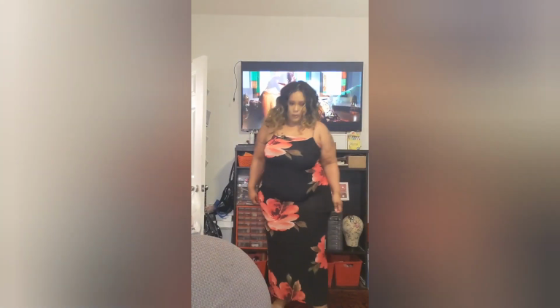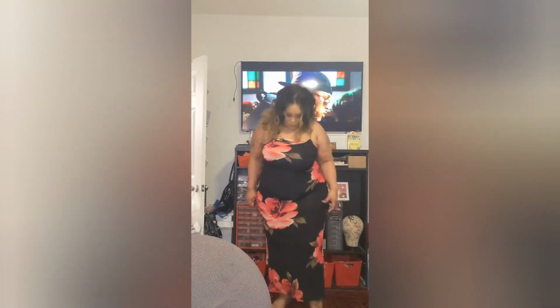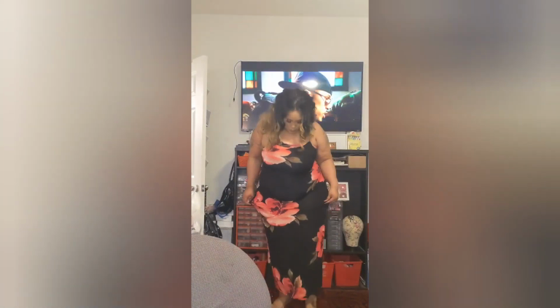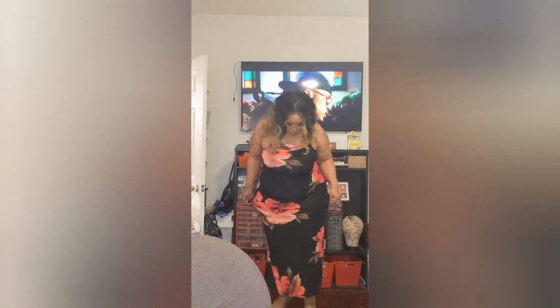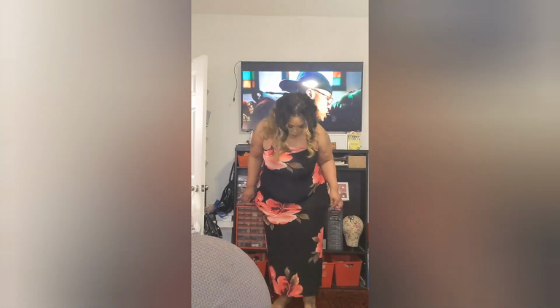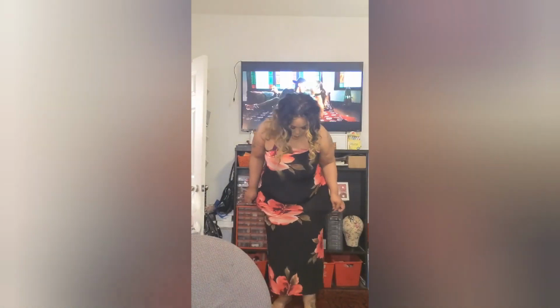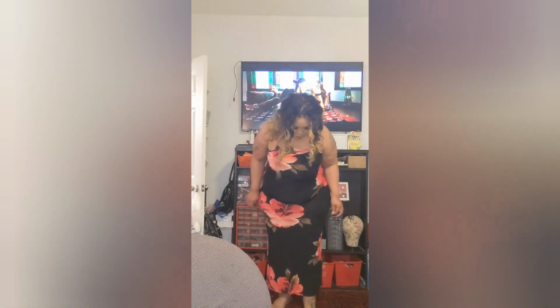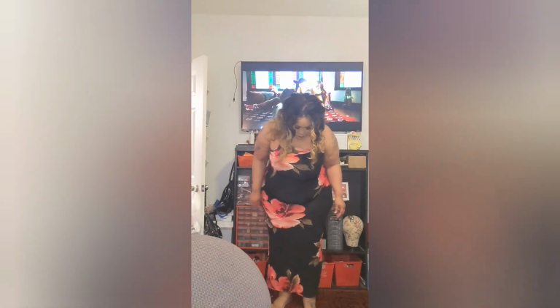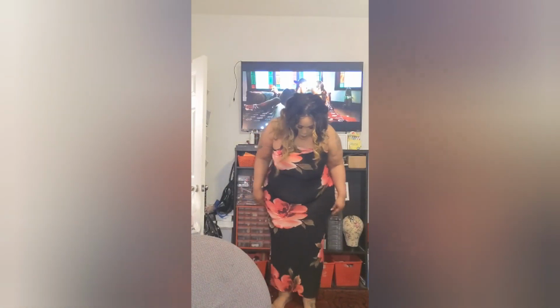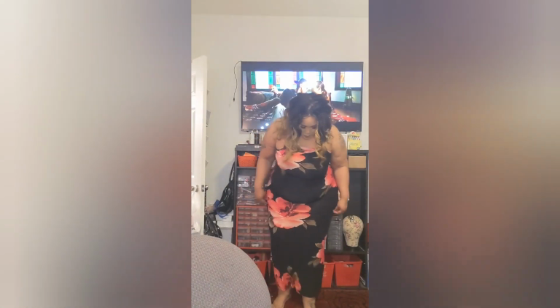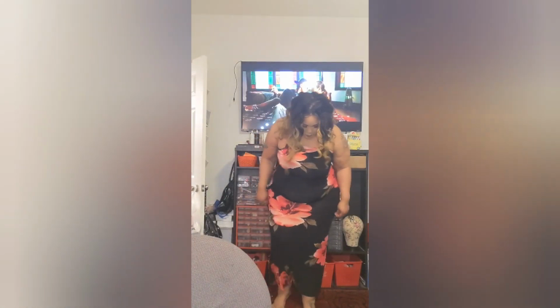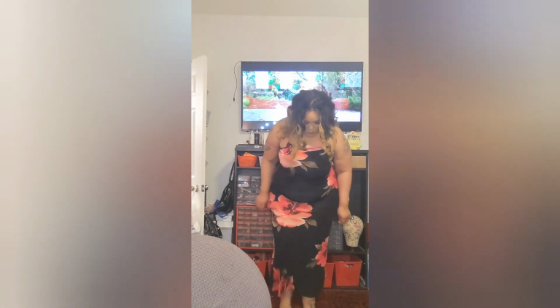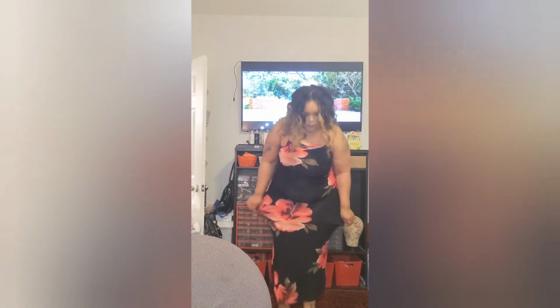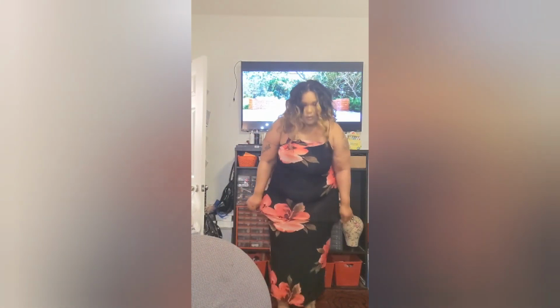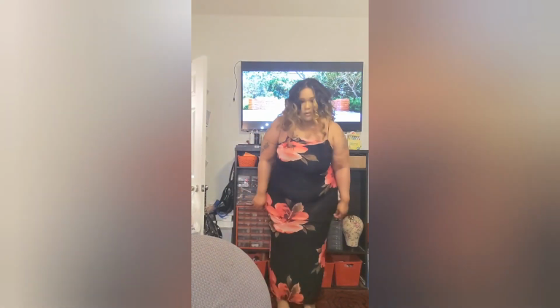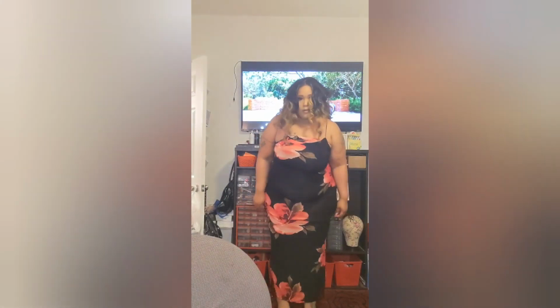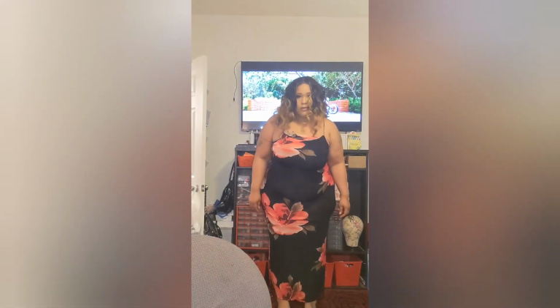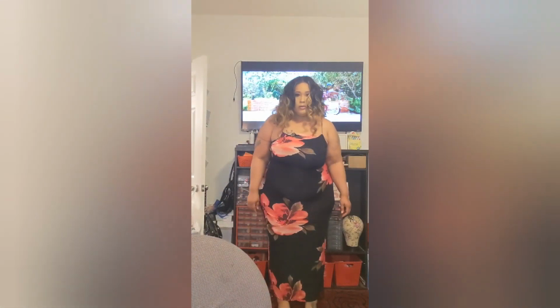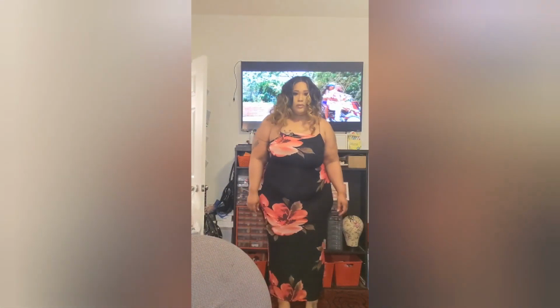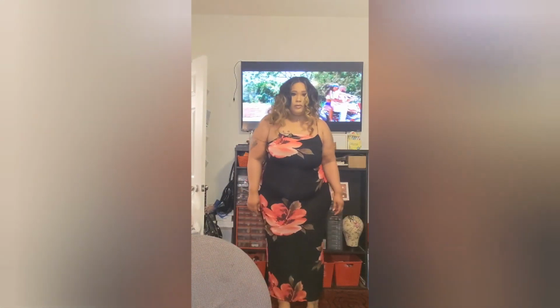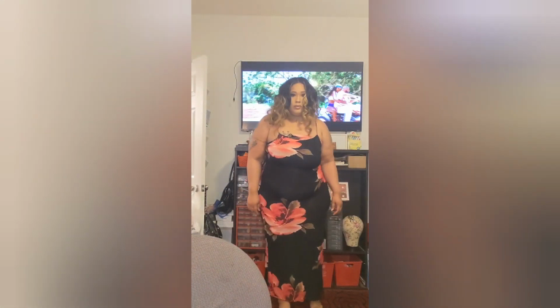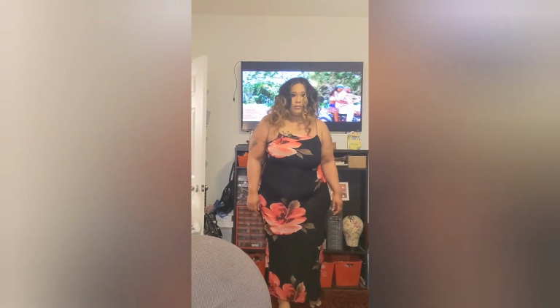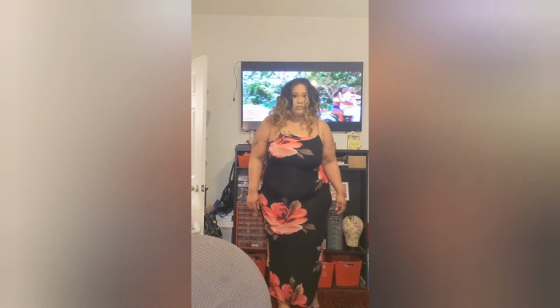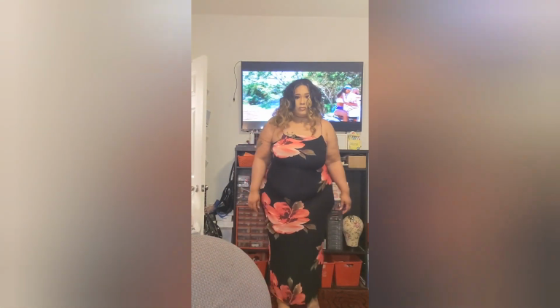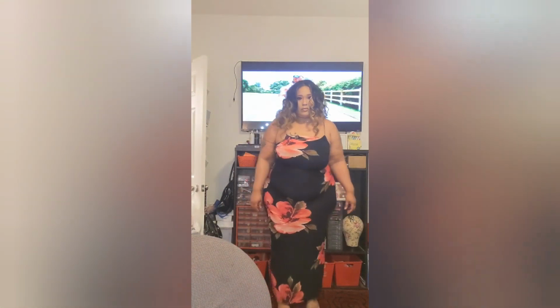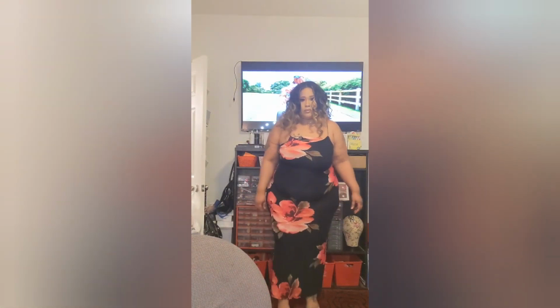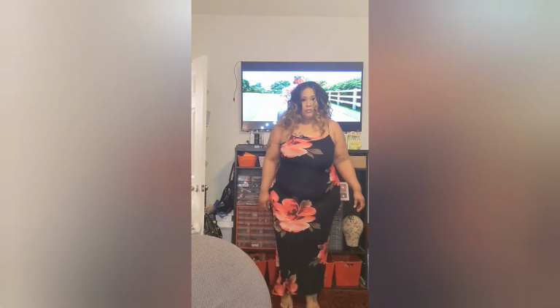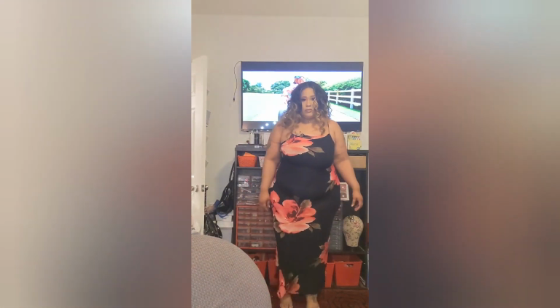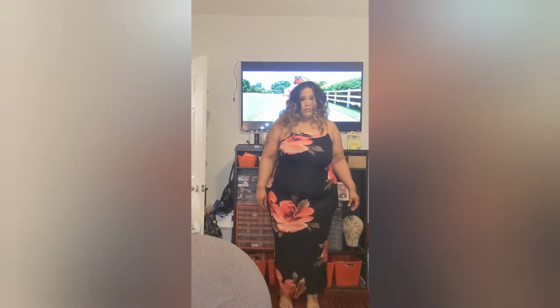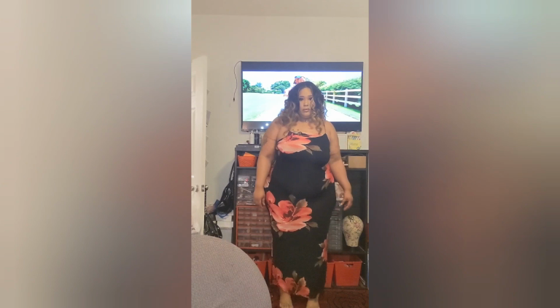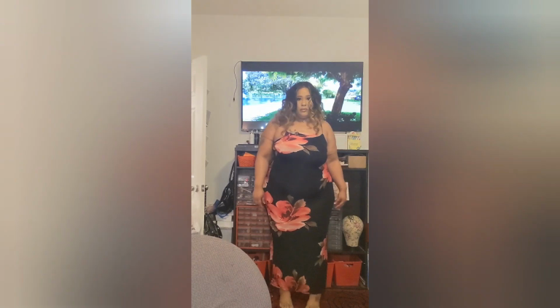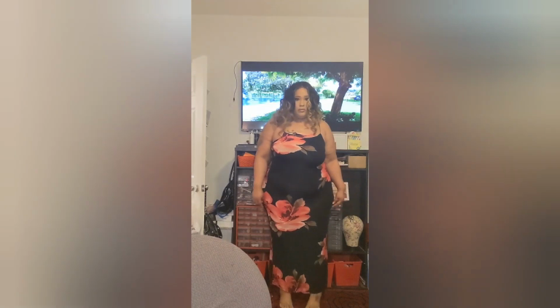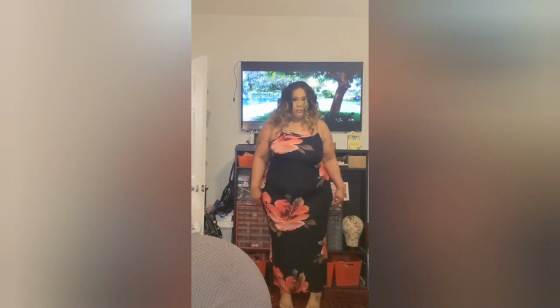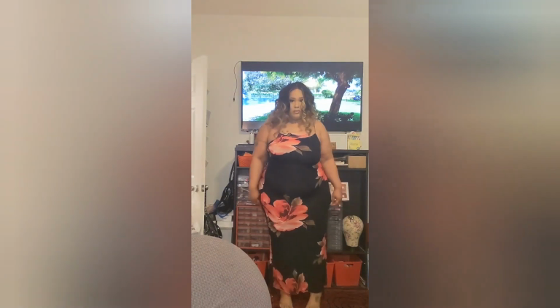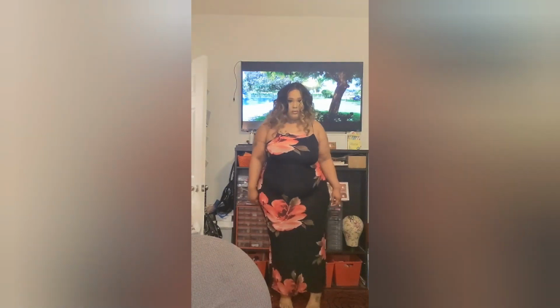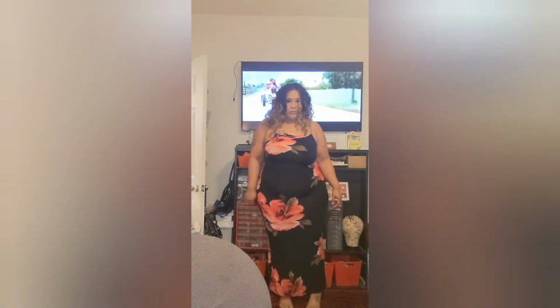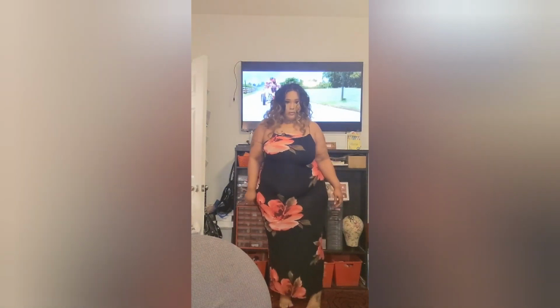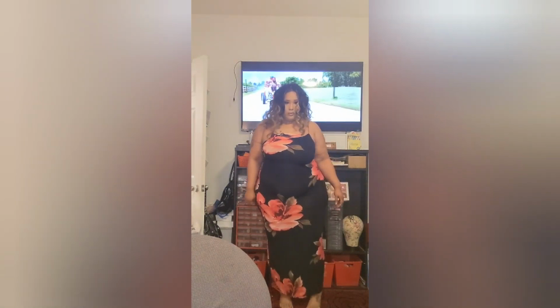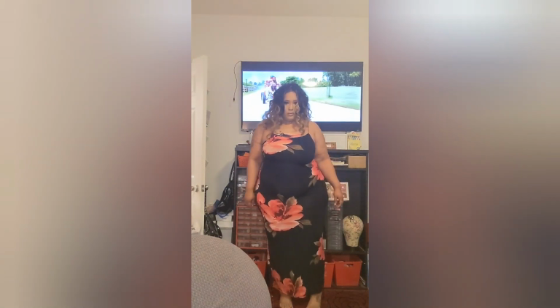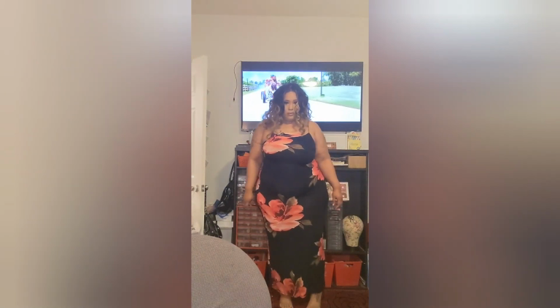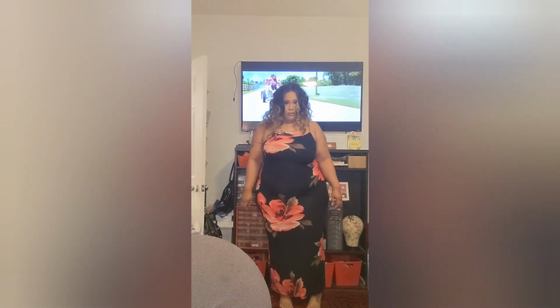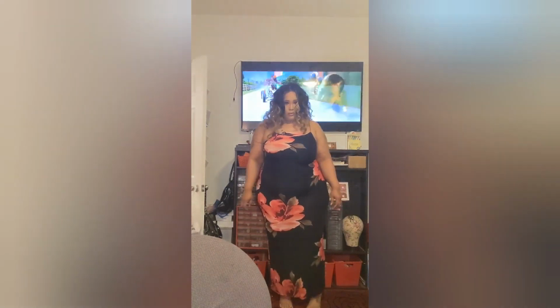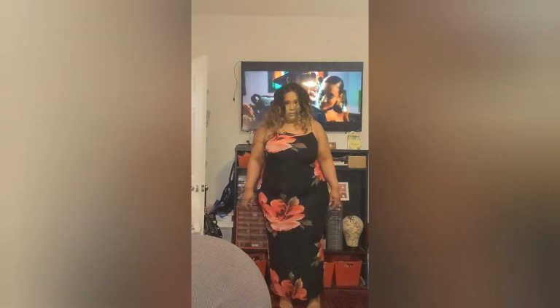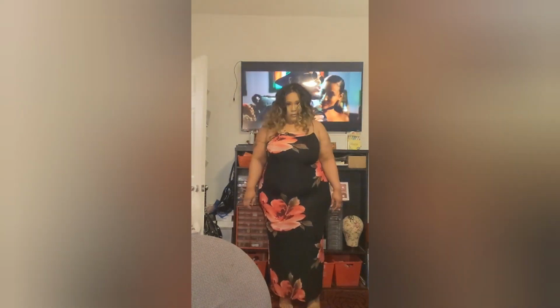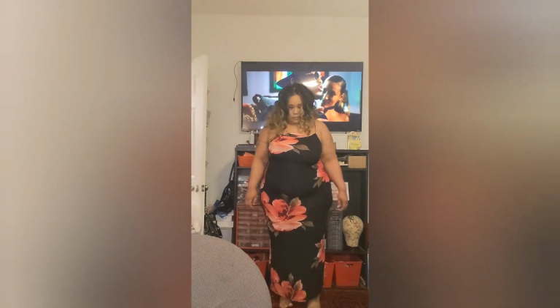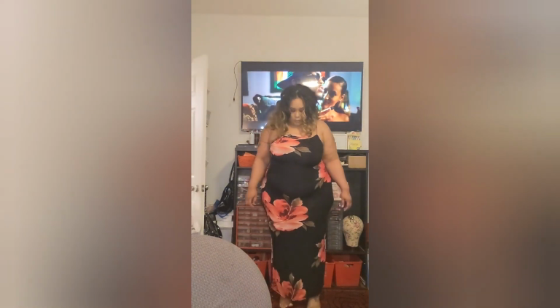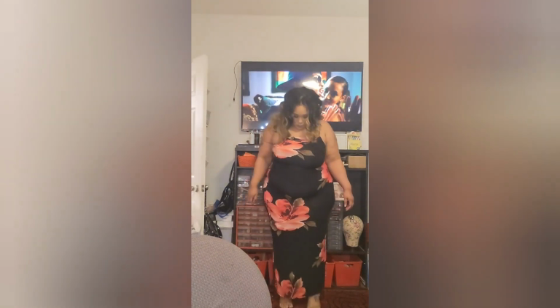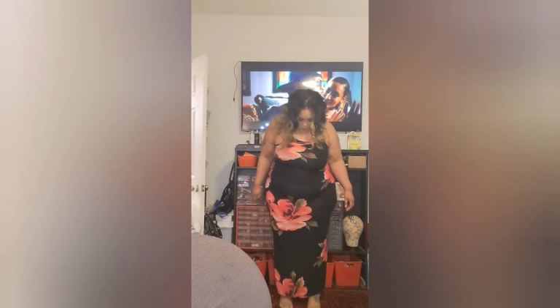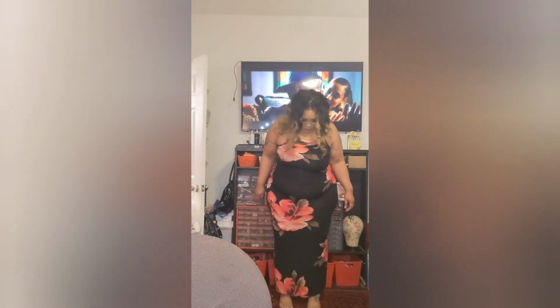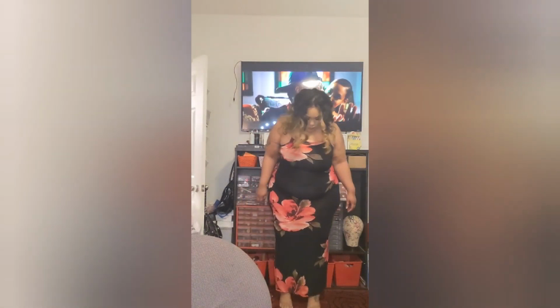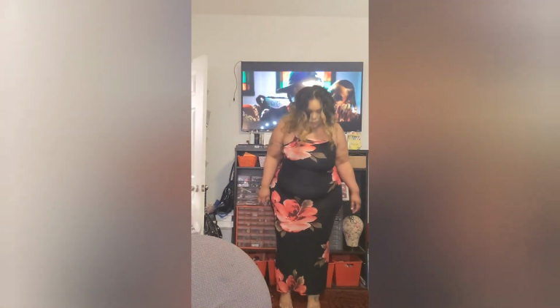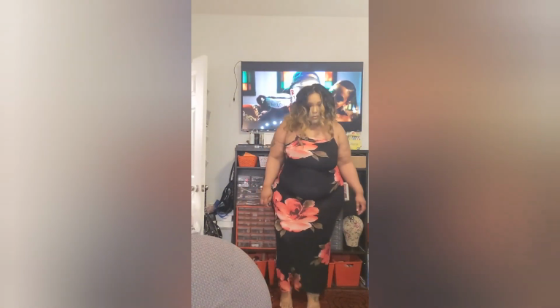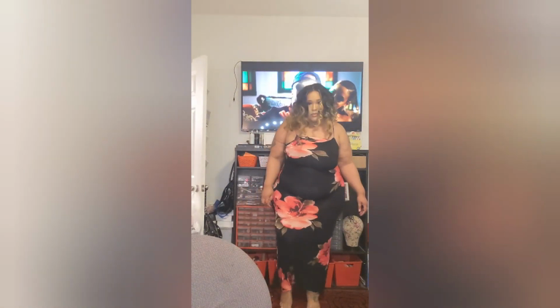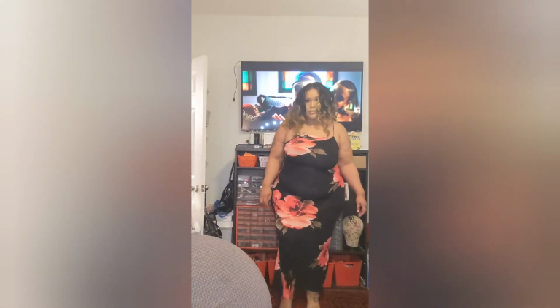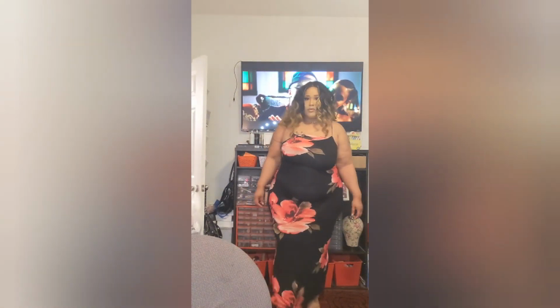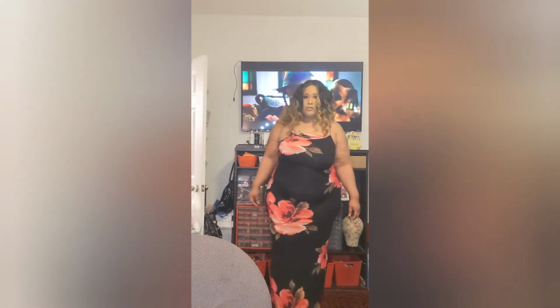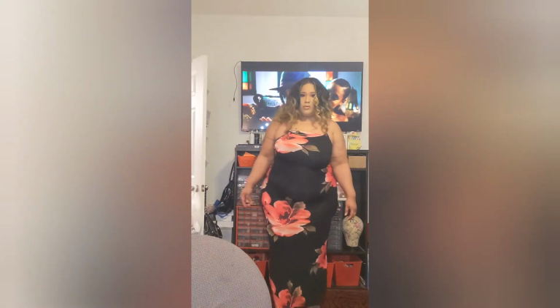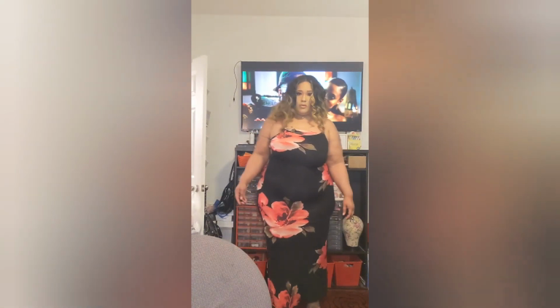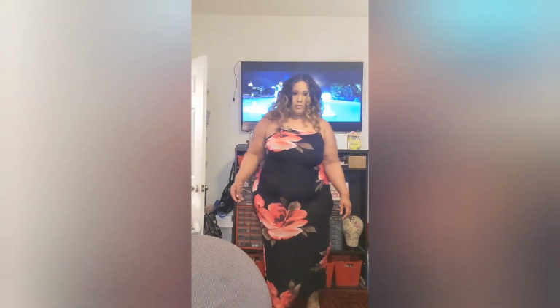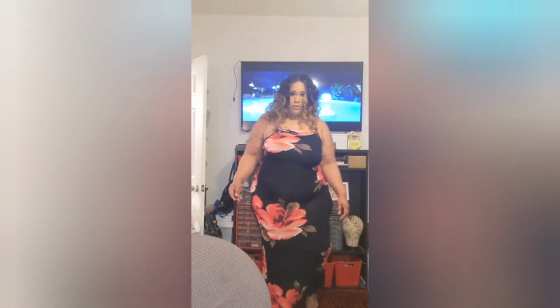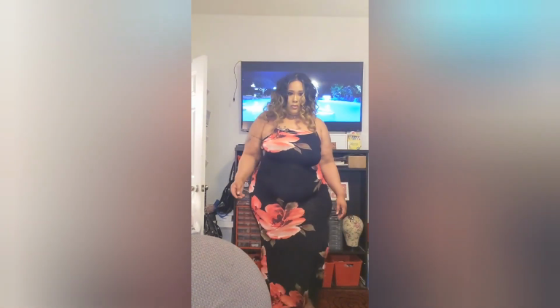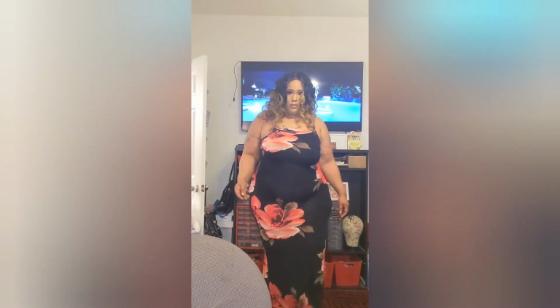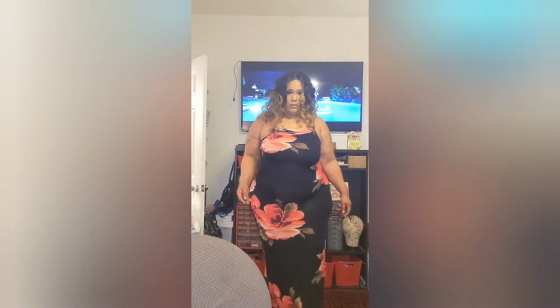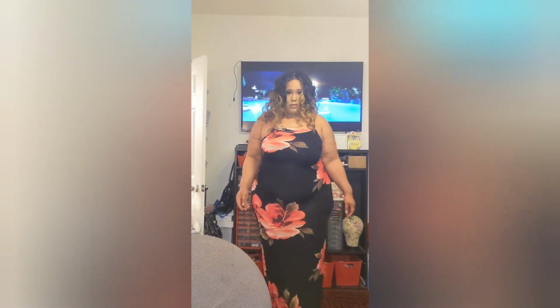This one I will wear out in public. It's cute and I like it. On to the next.